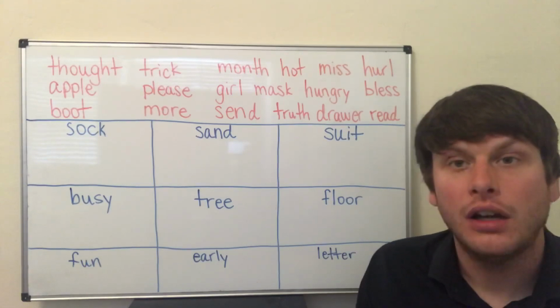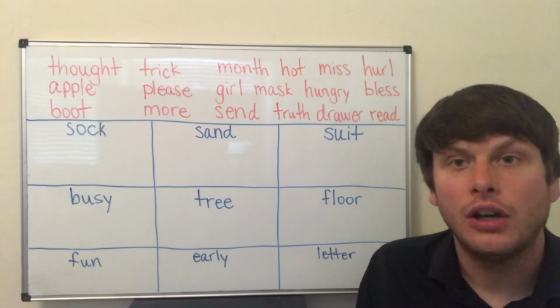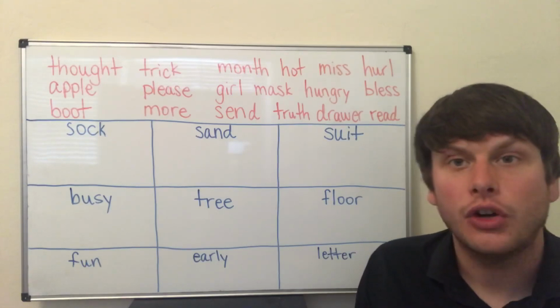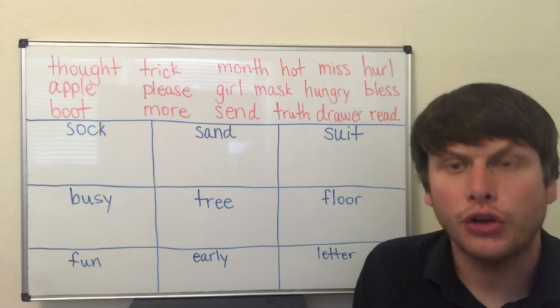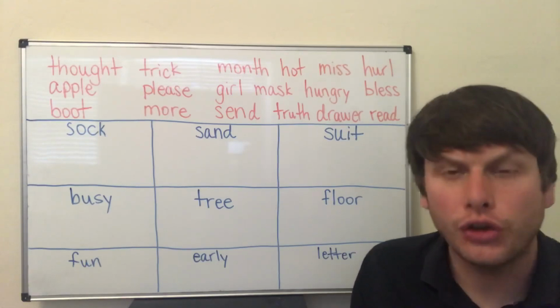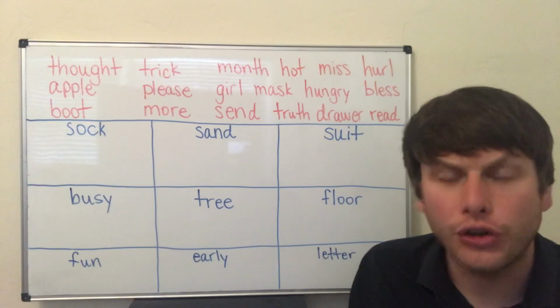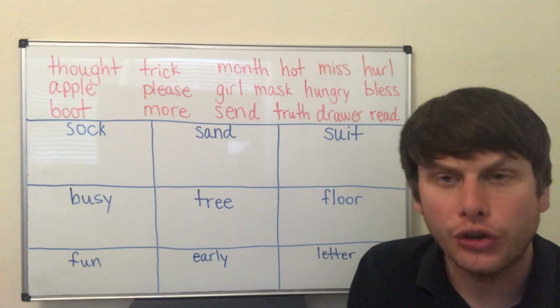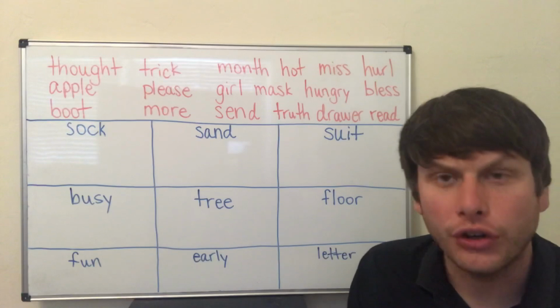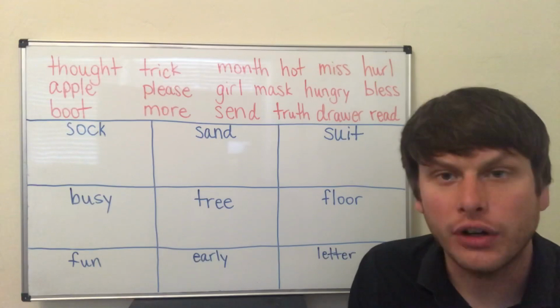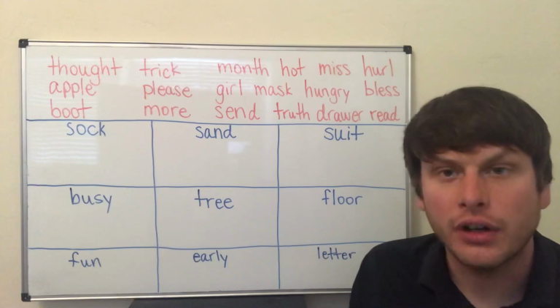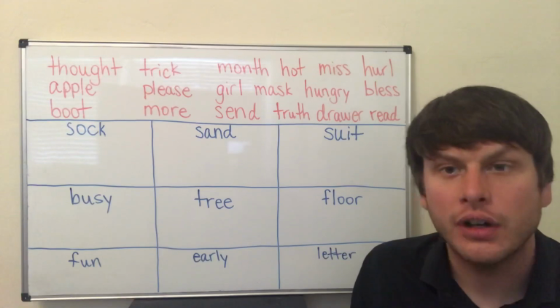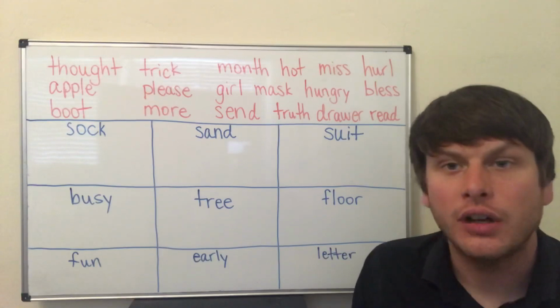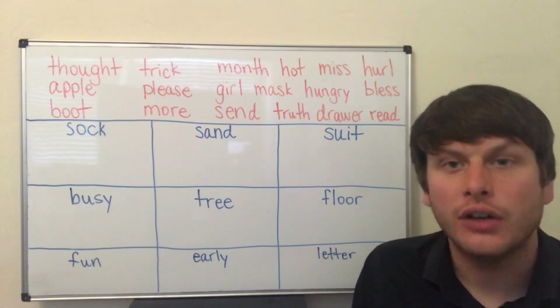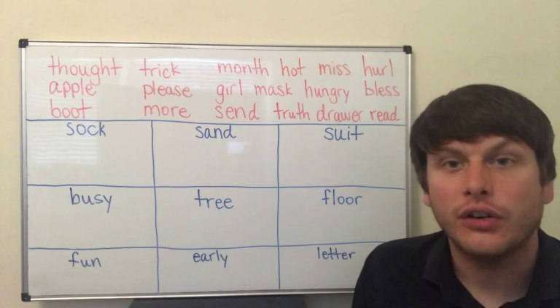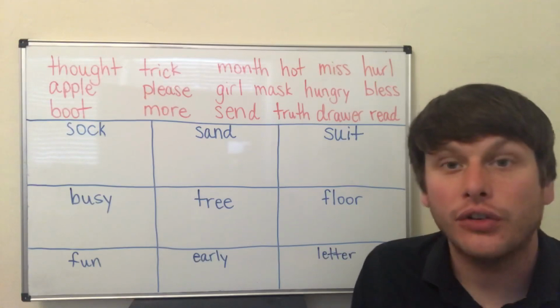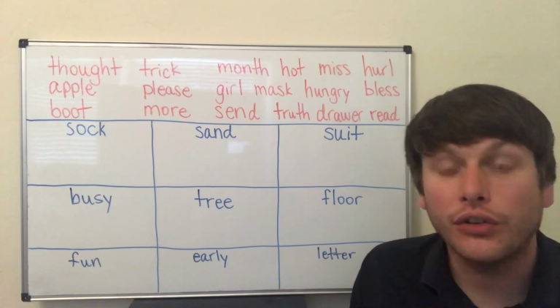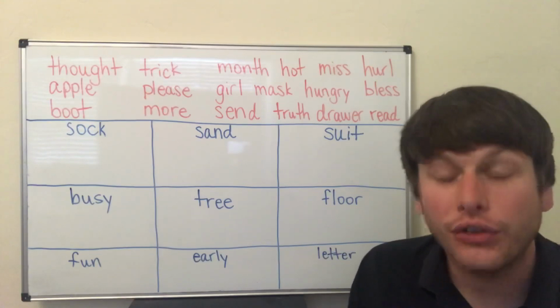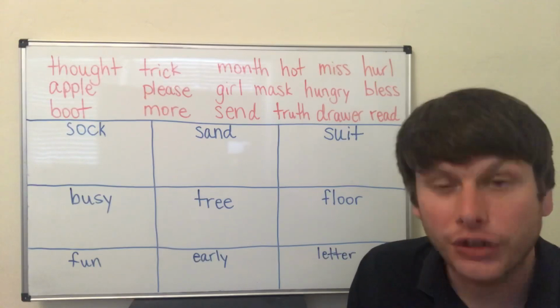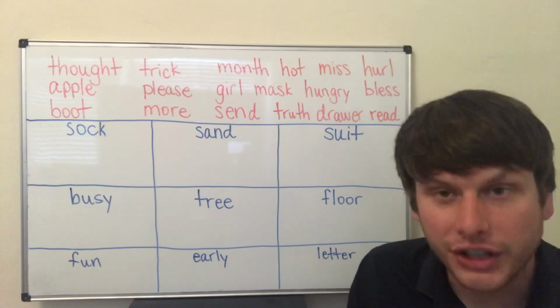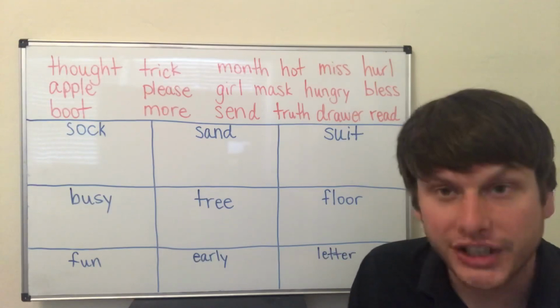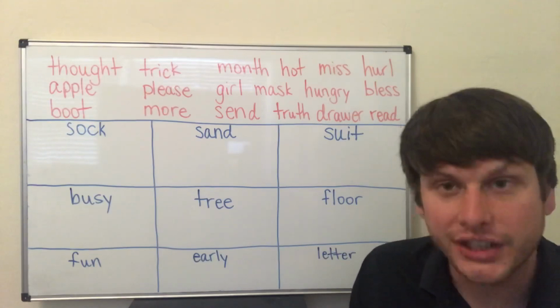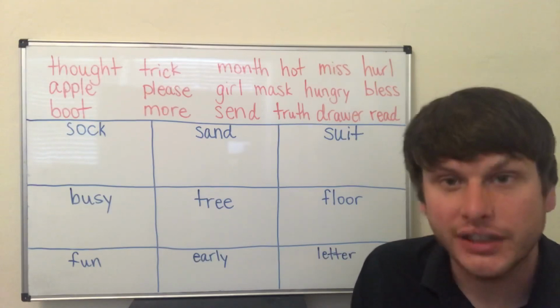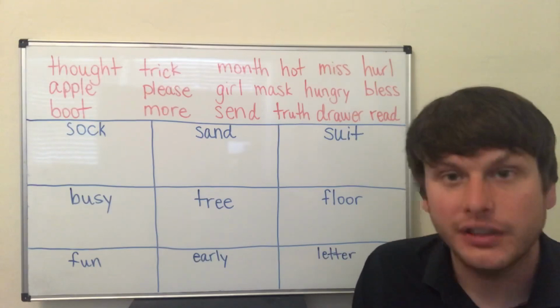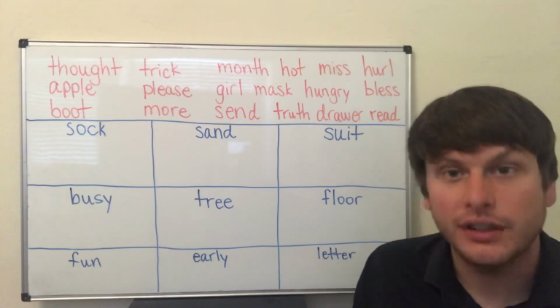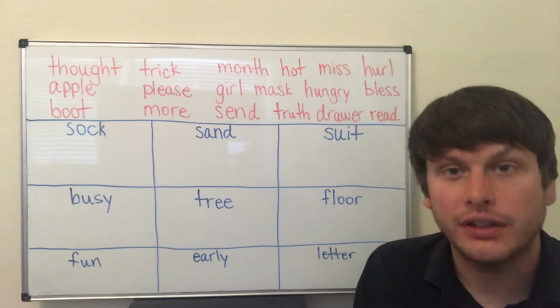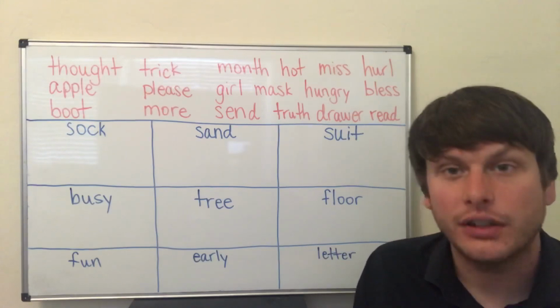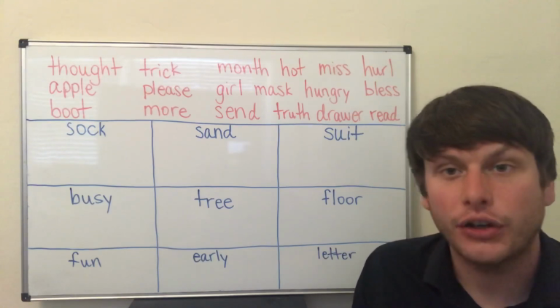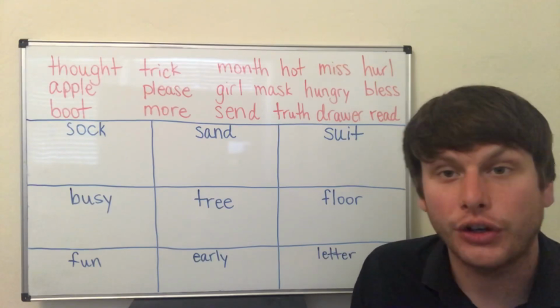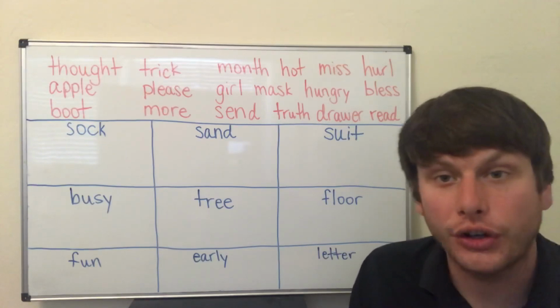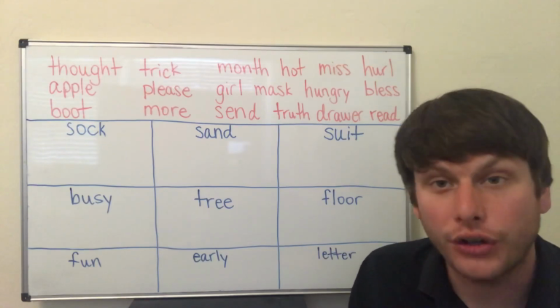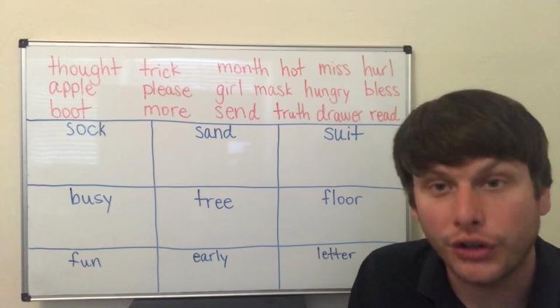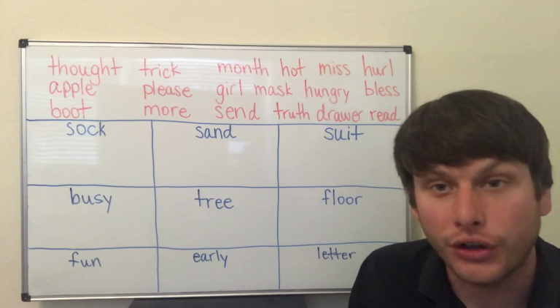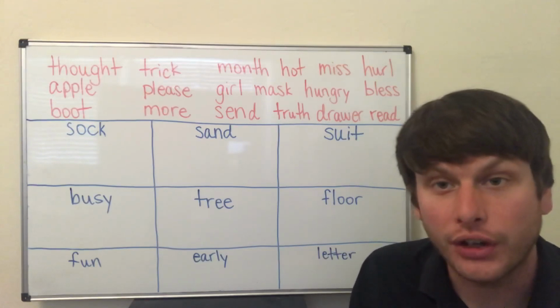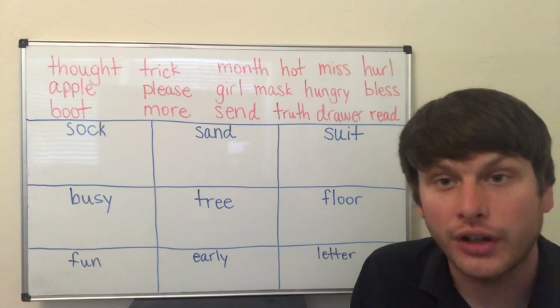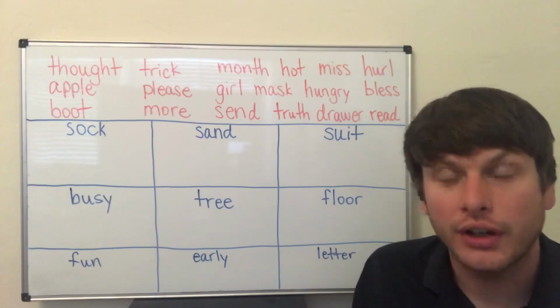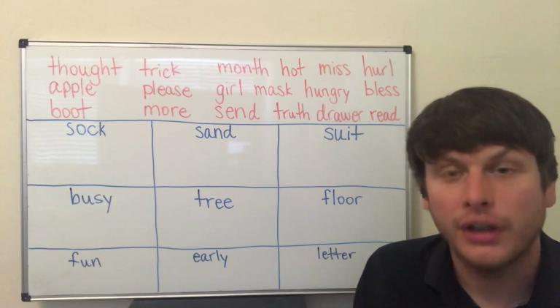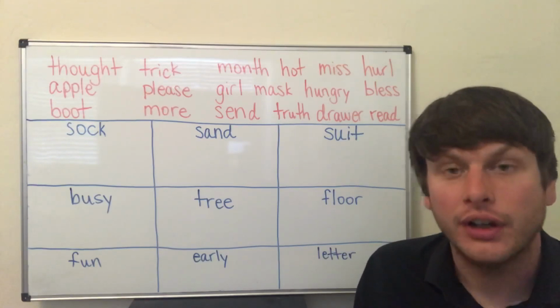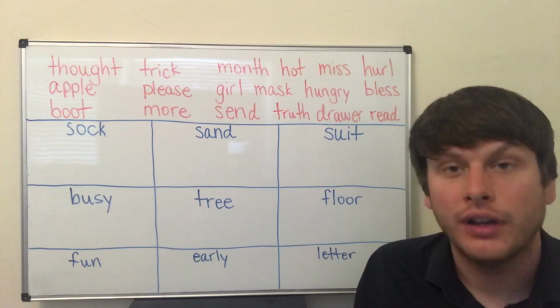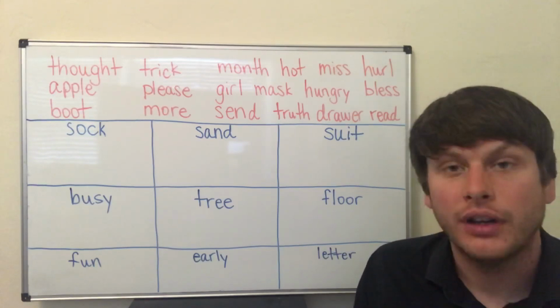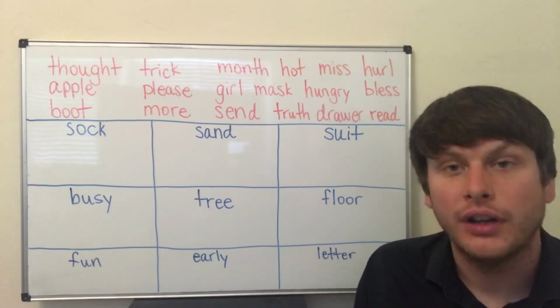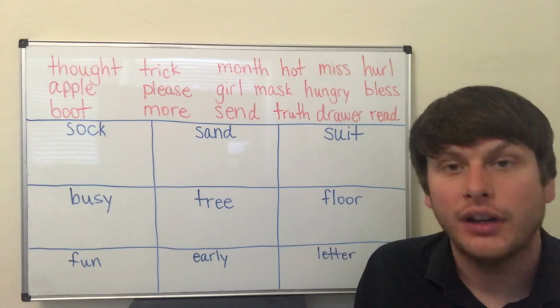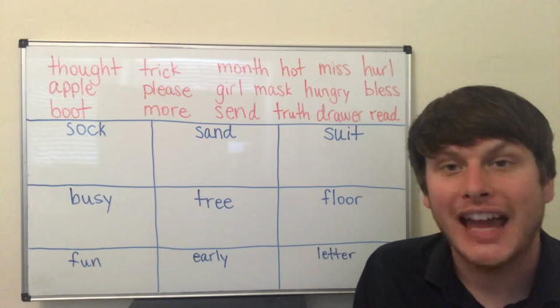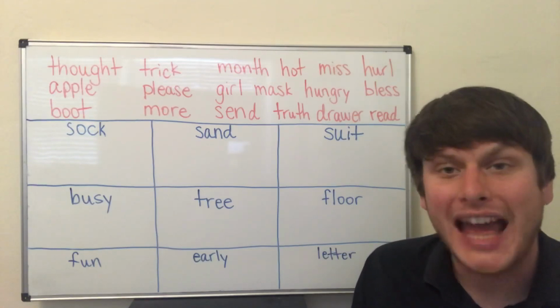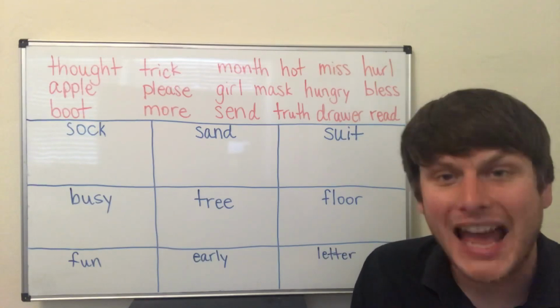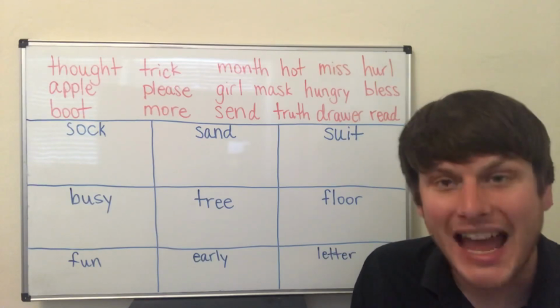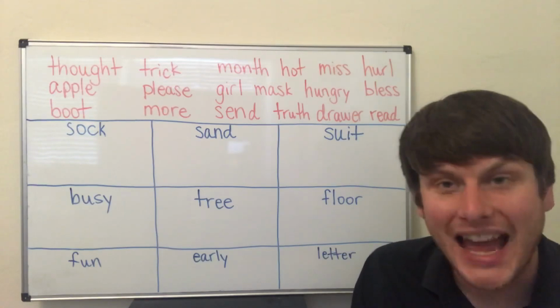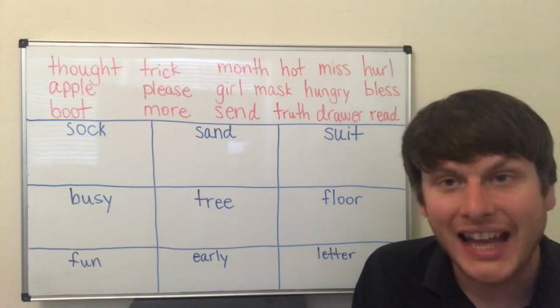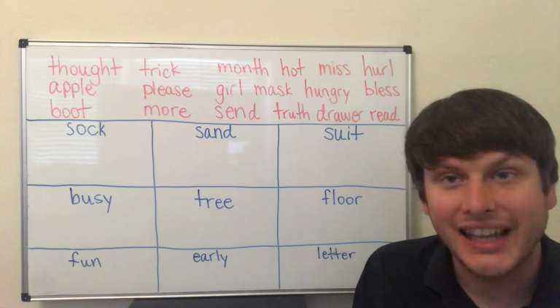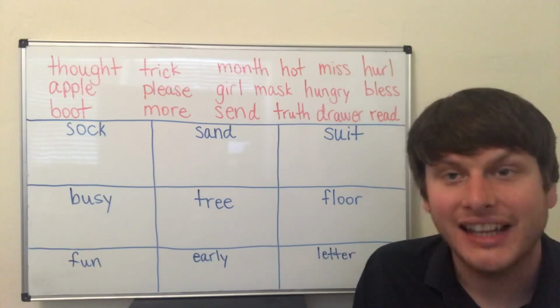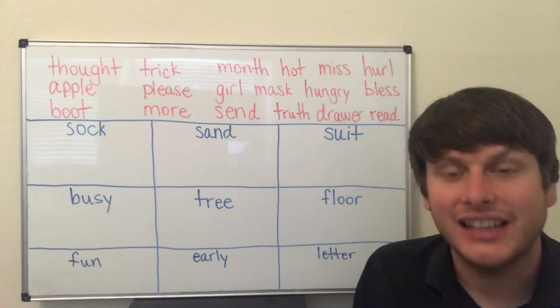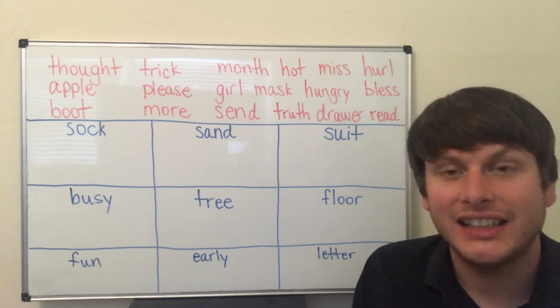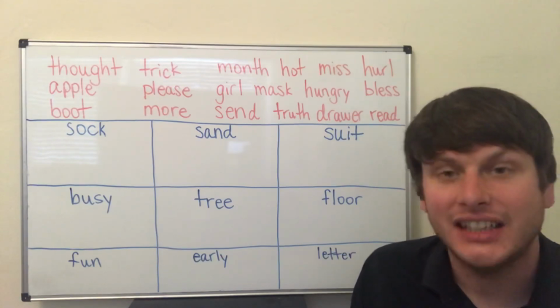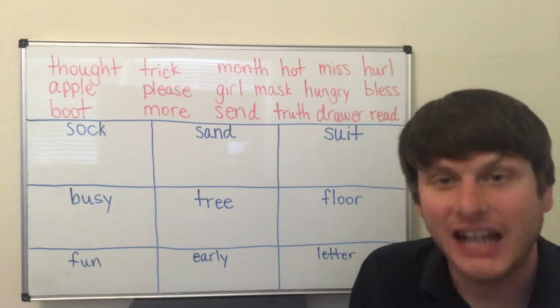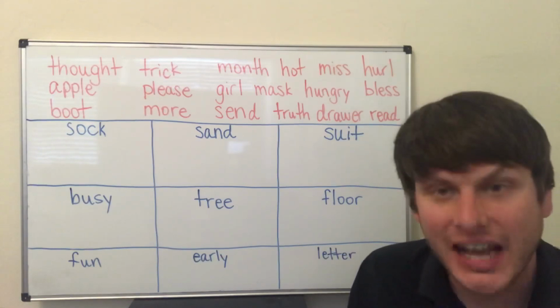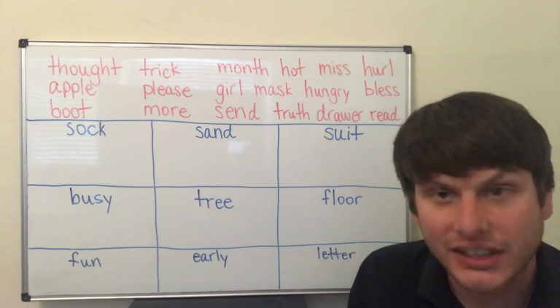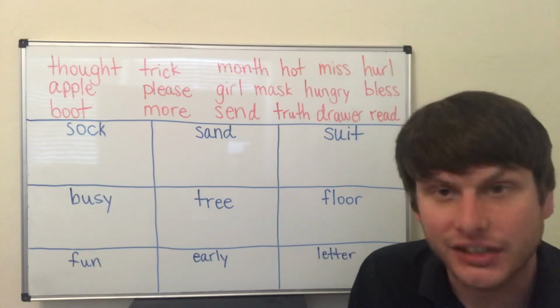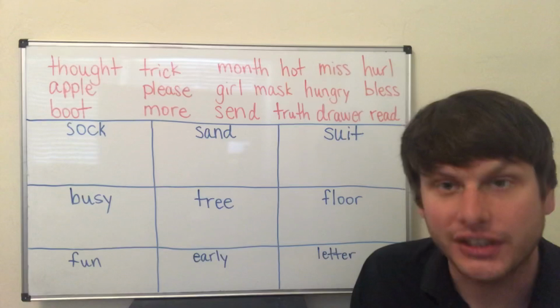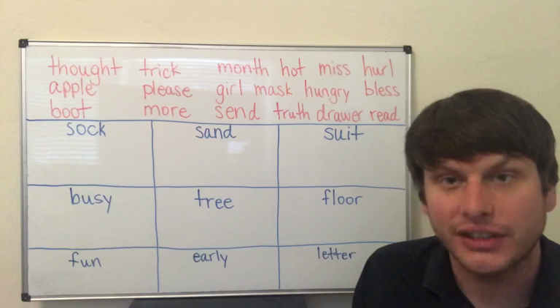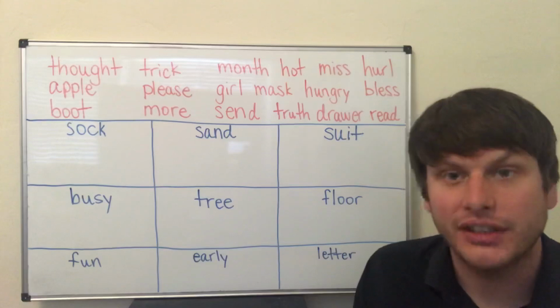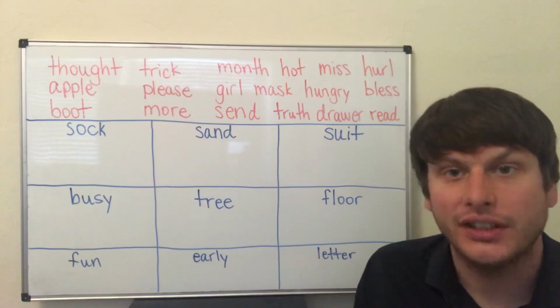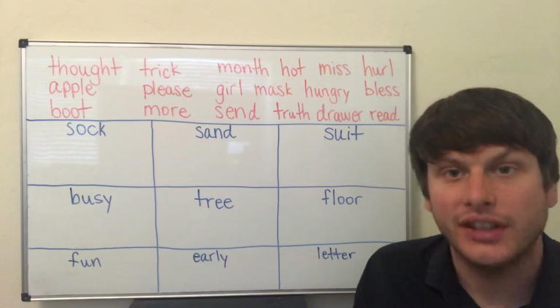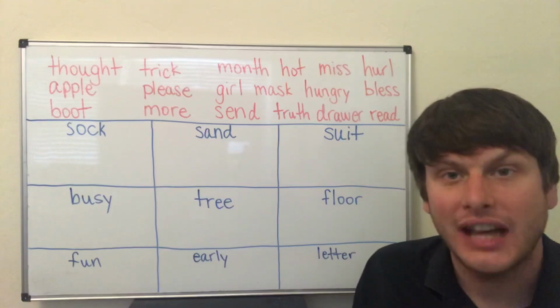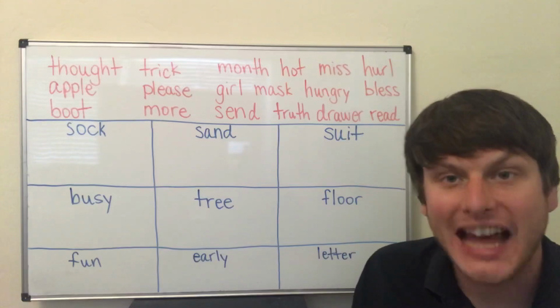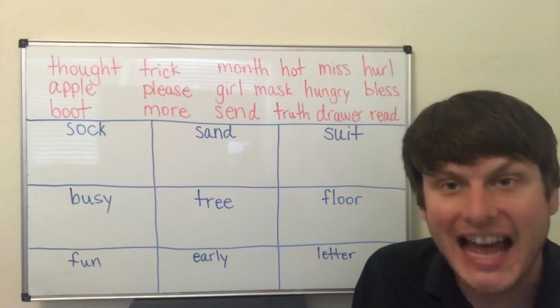The 'er' sound — early, er. The 'eh' sound — letter, eh.